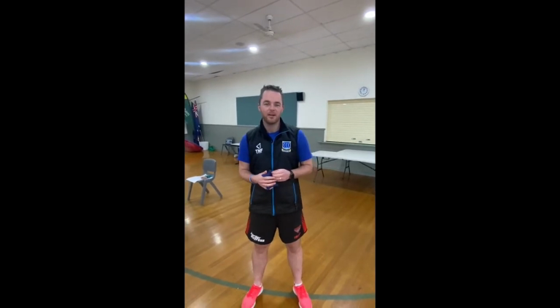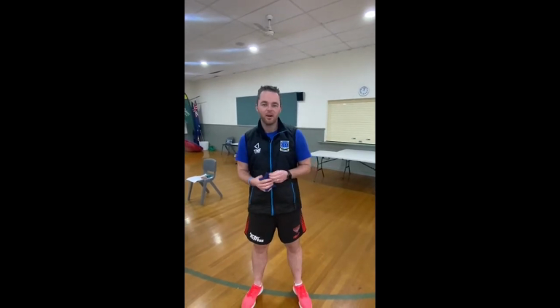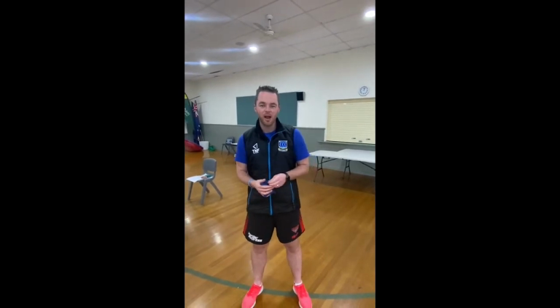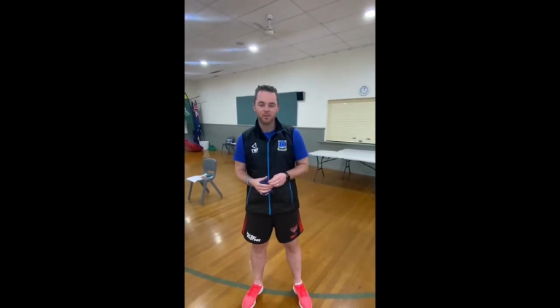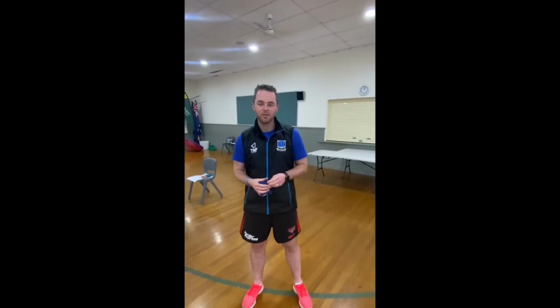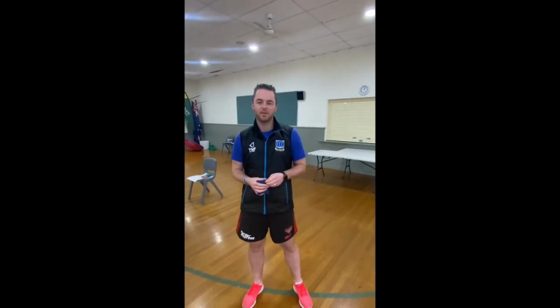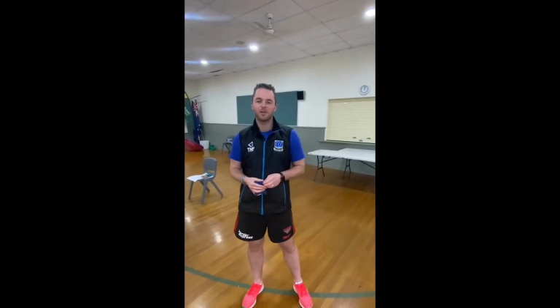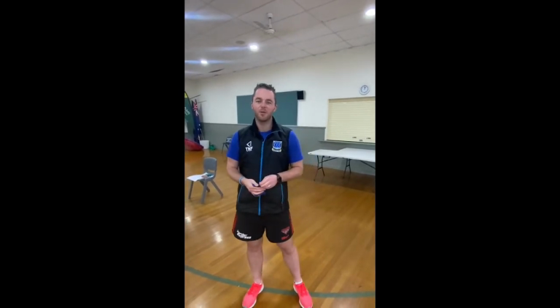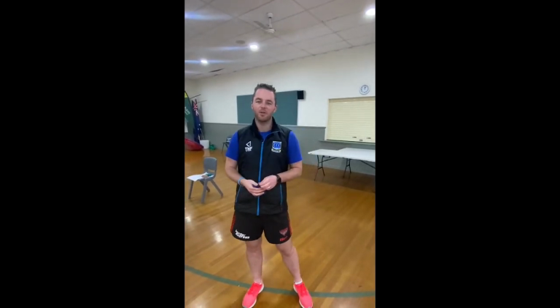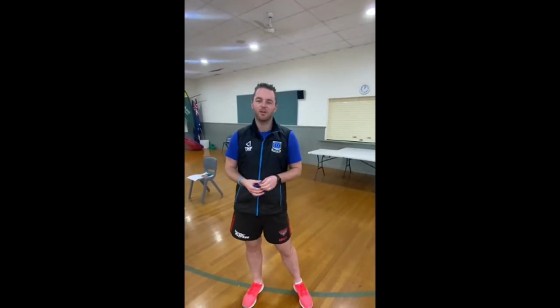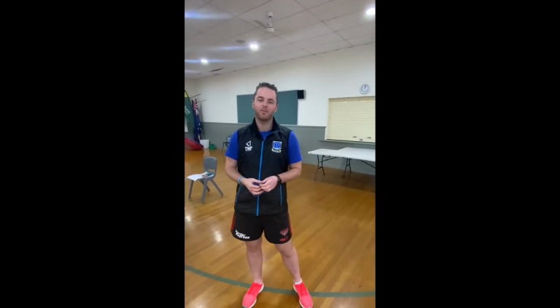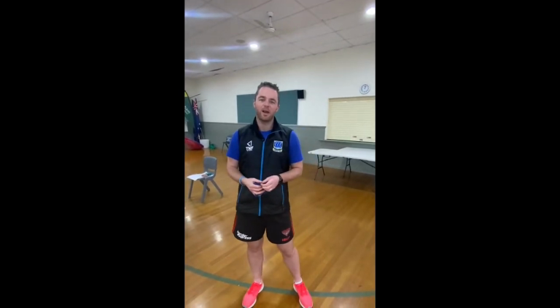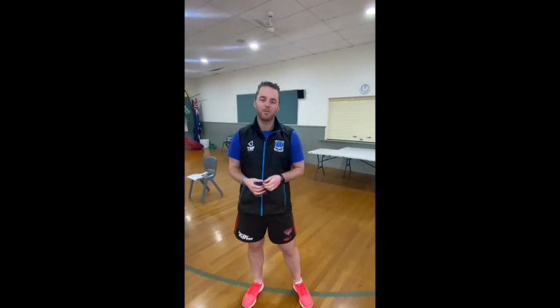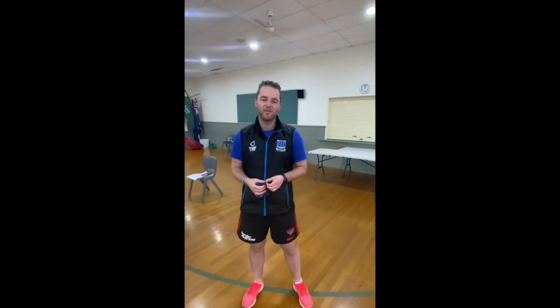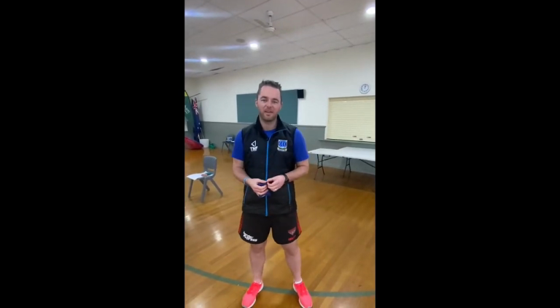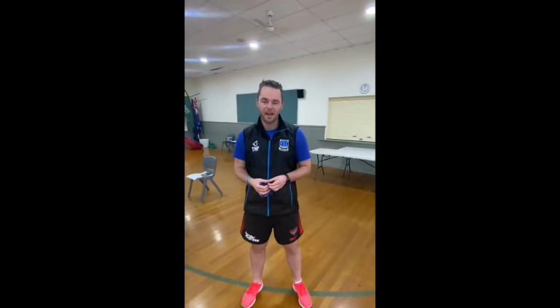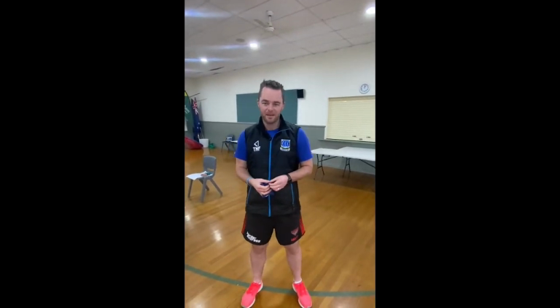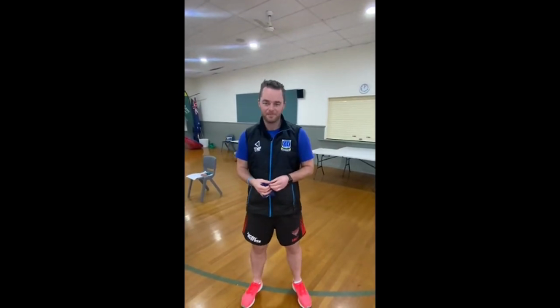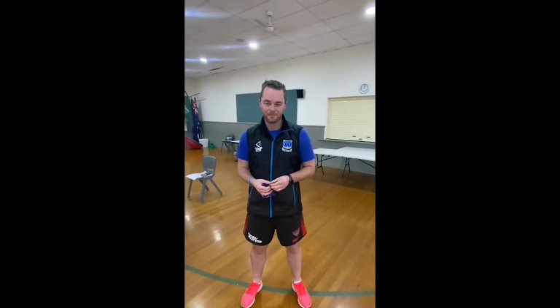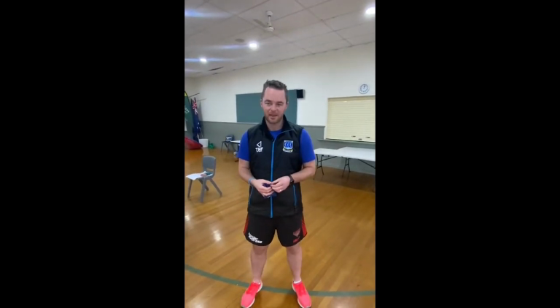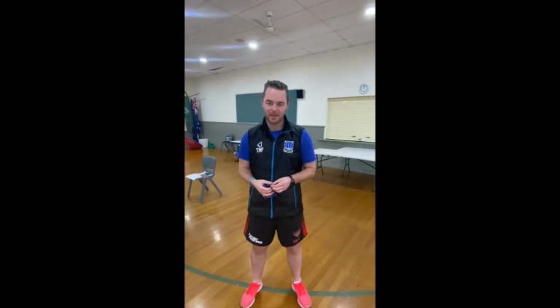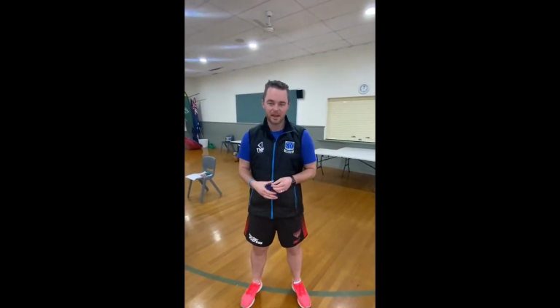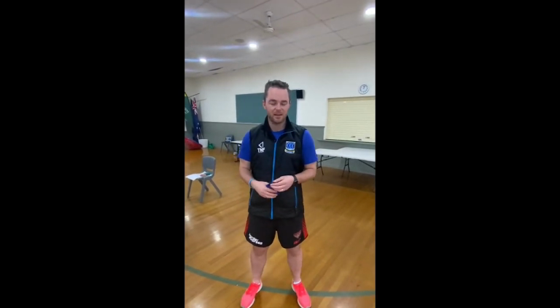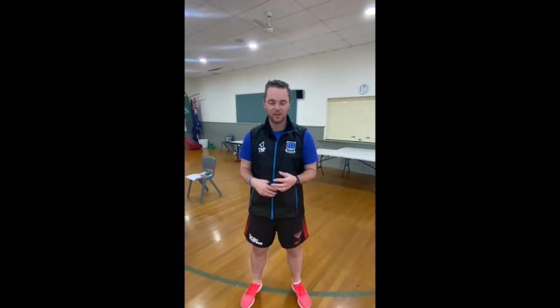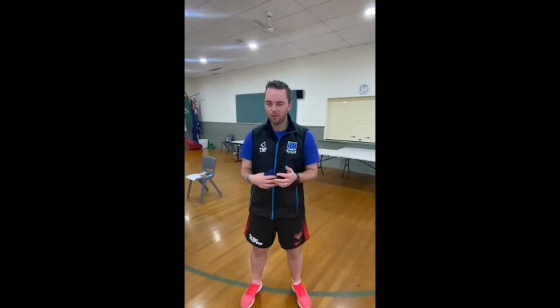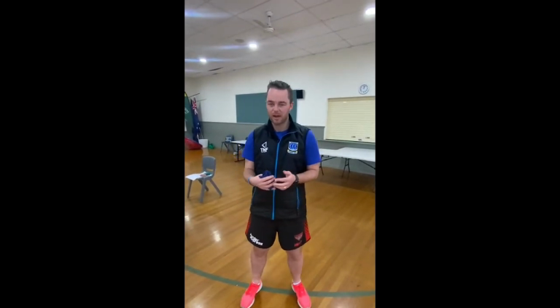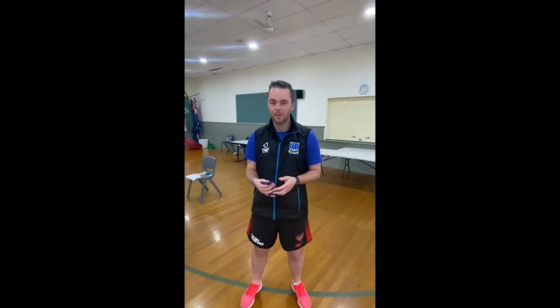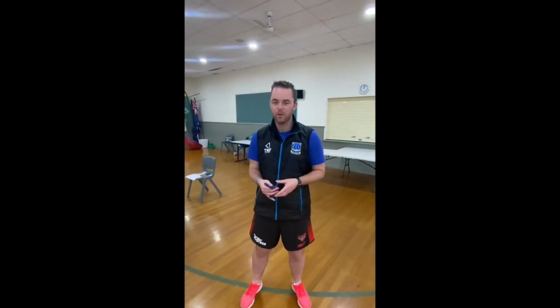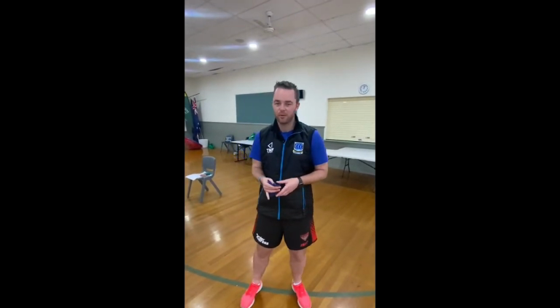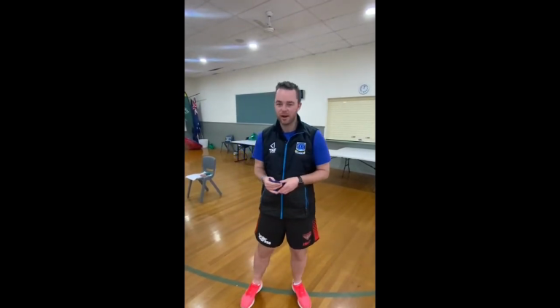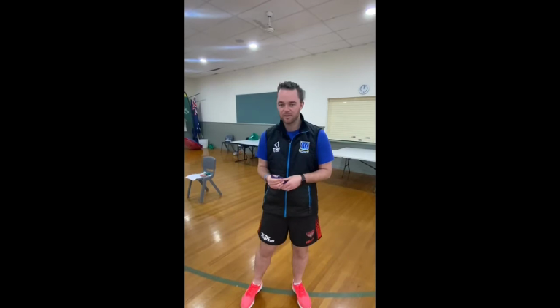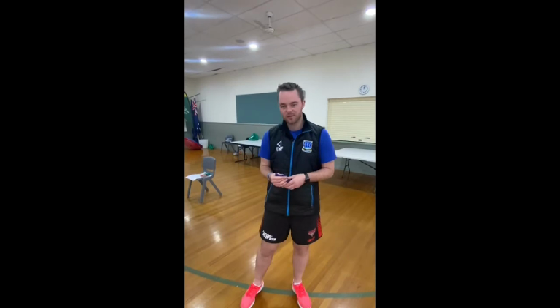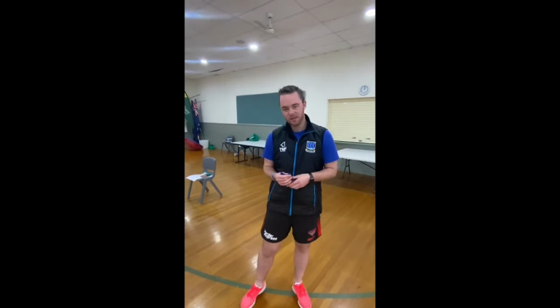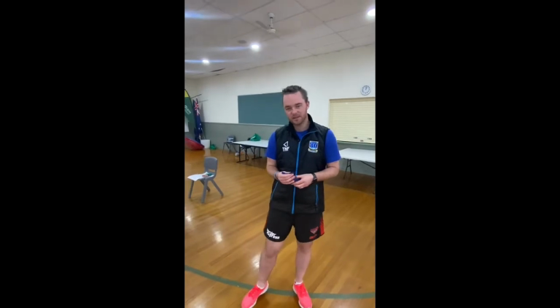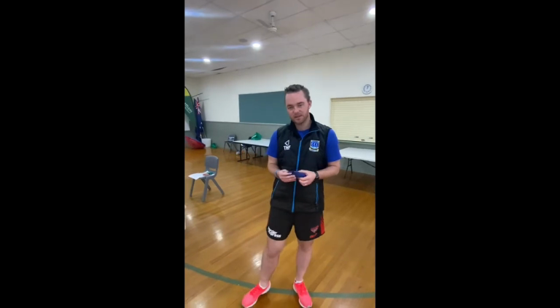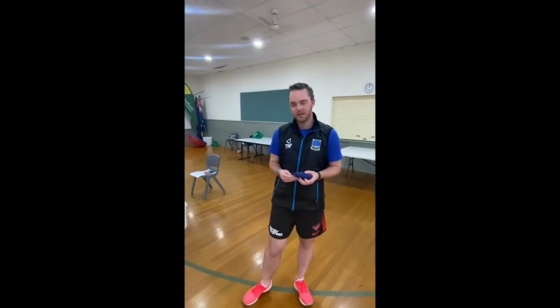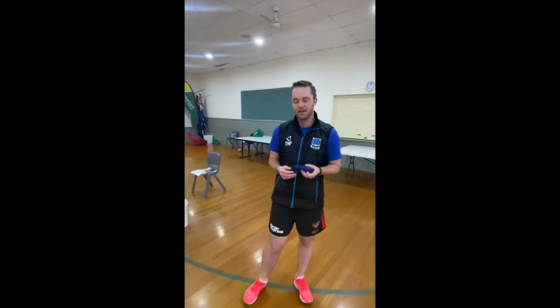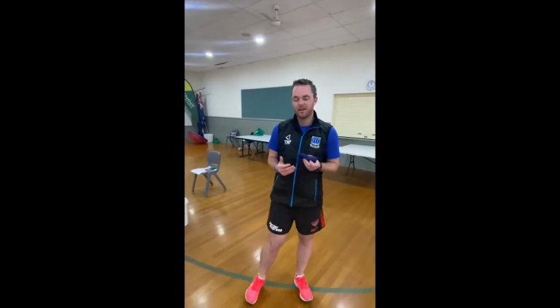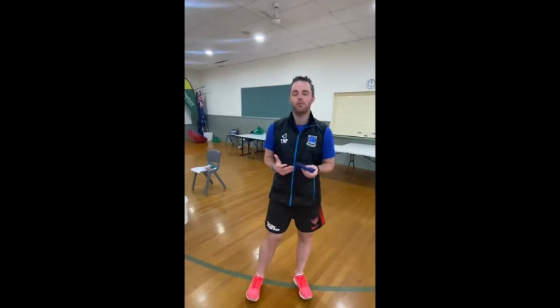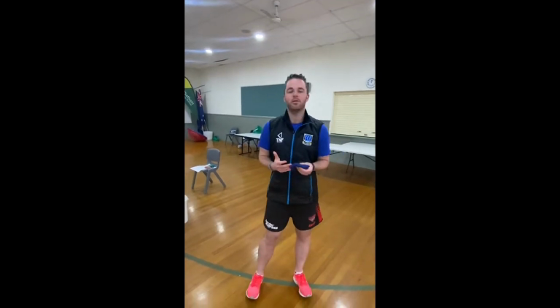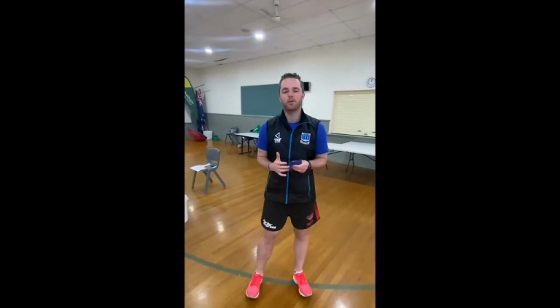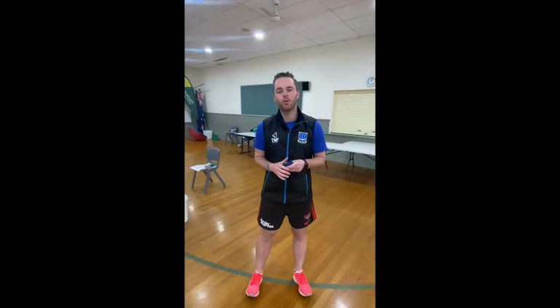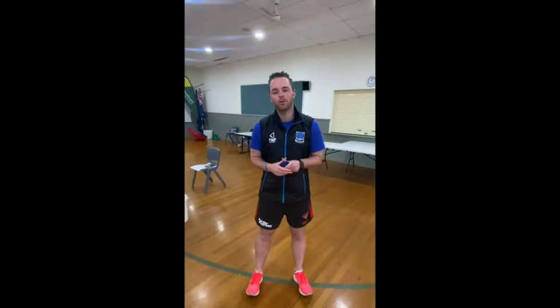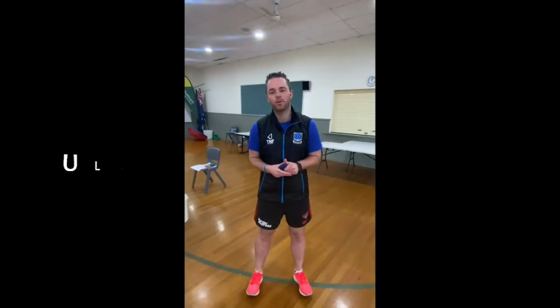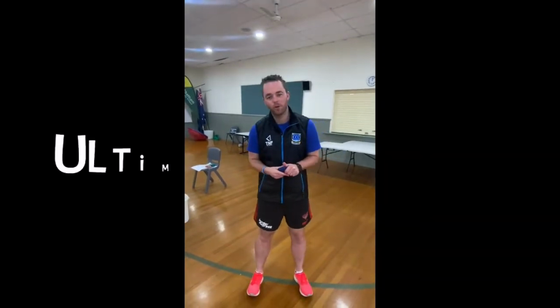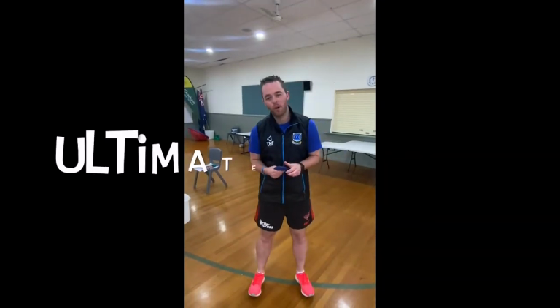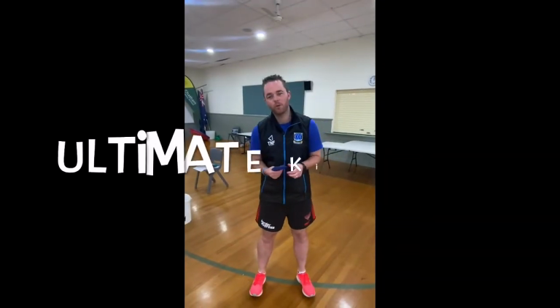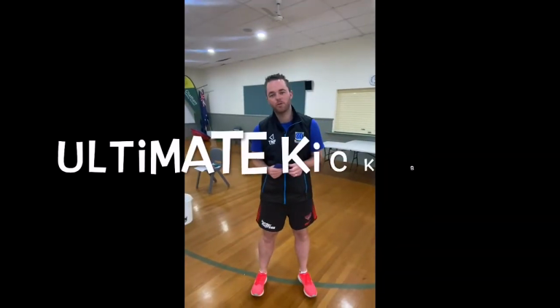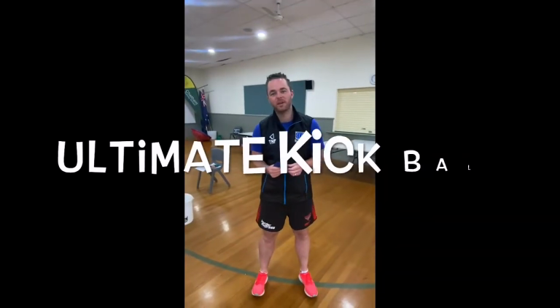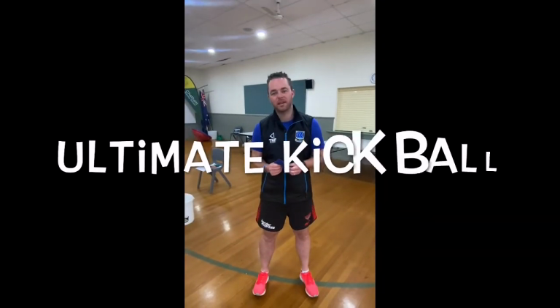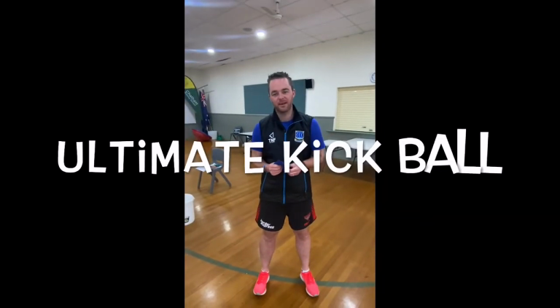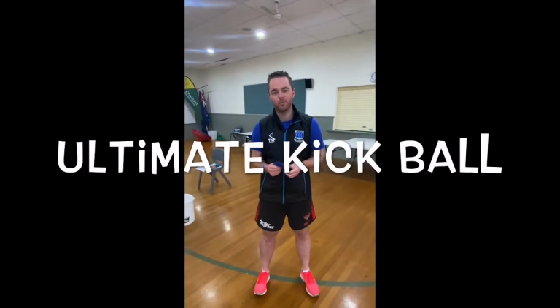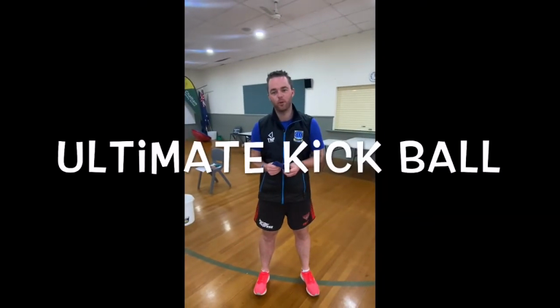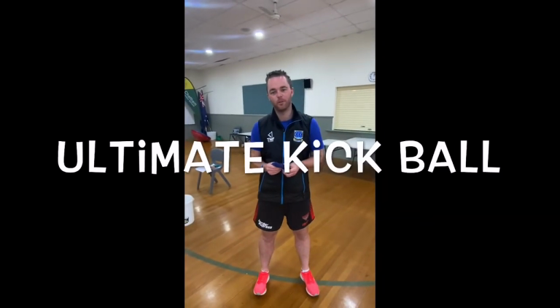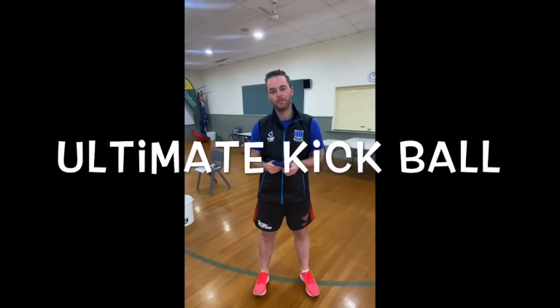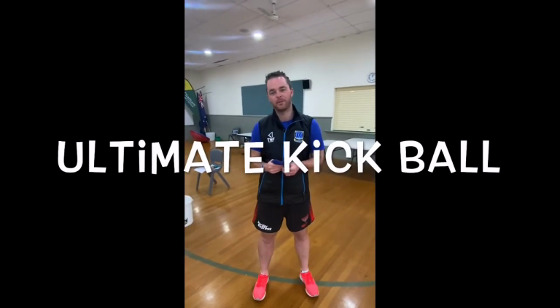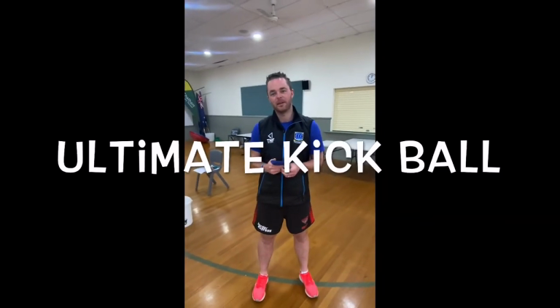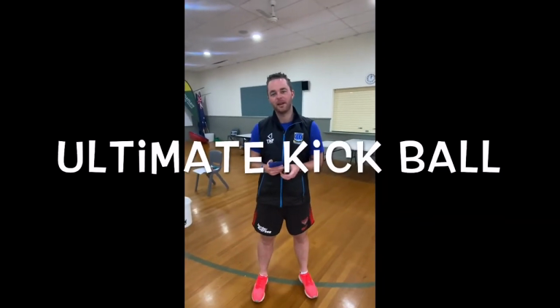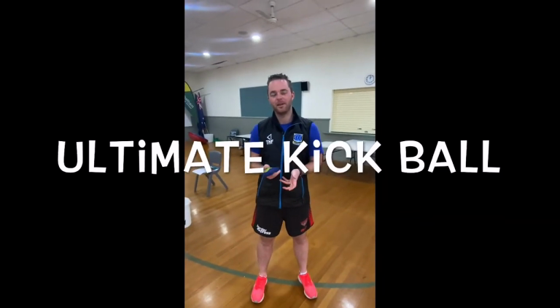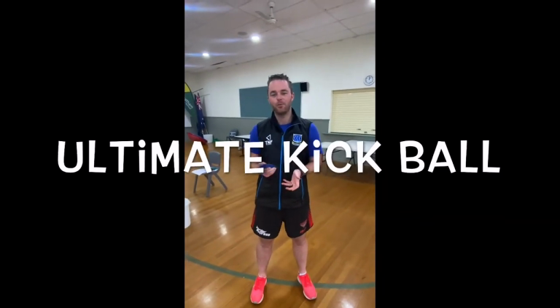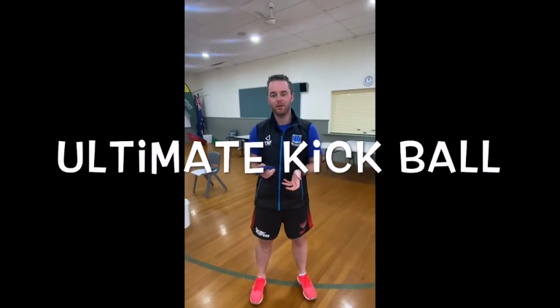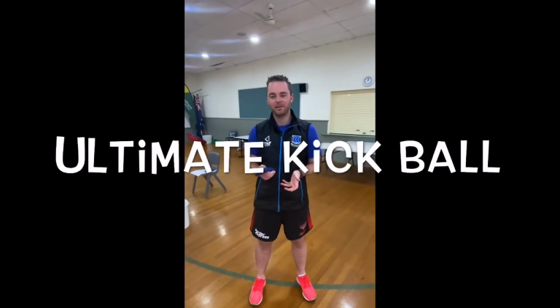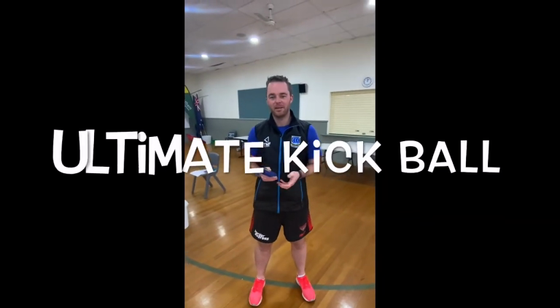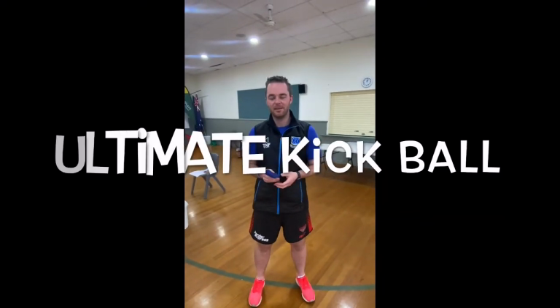Last week of the term, I thought we'd play a bit of a game. You can do a couple of rounds of this. It's called Ultimate Kickball.